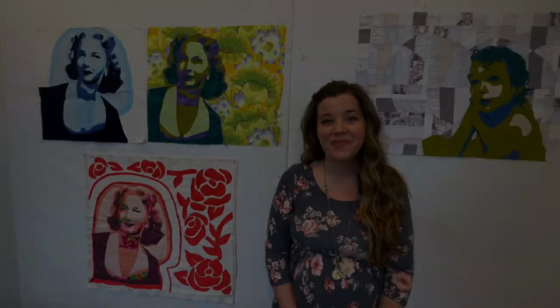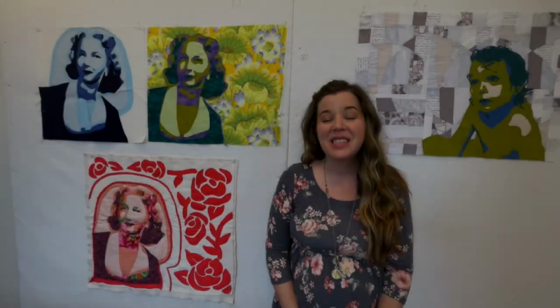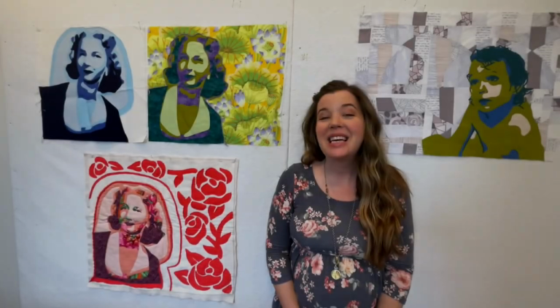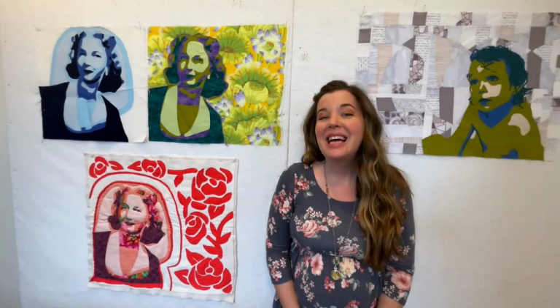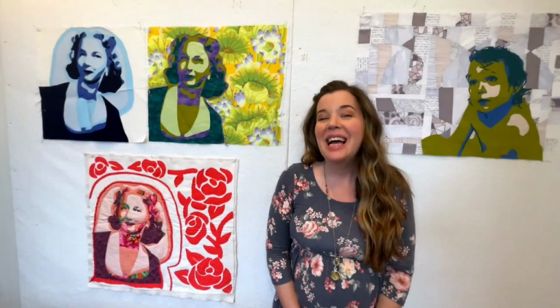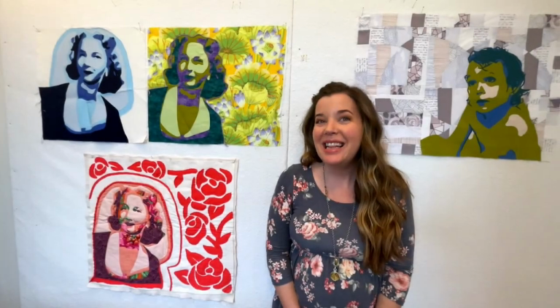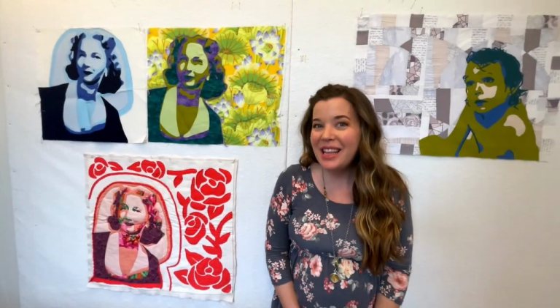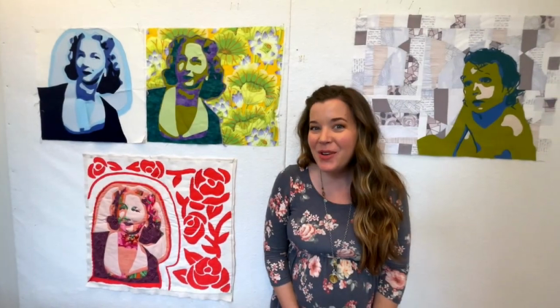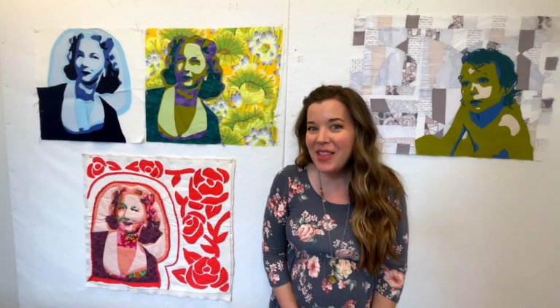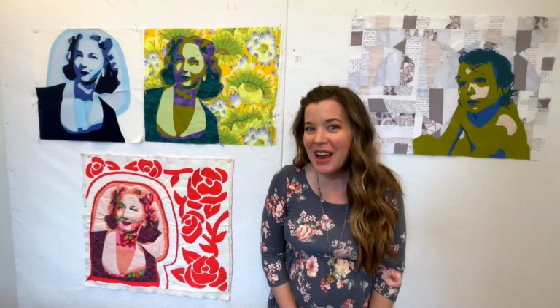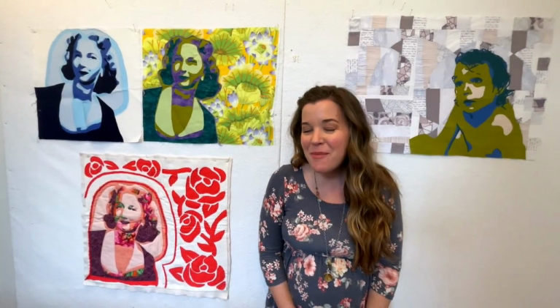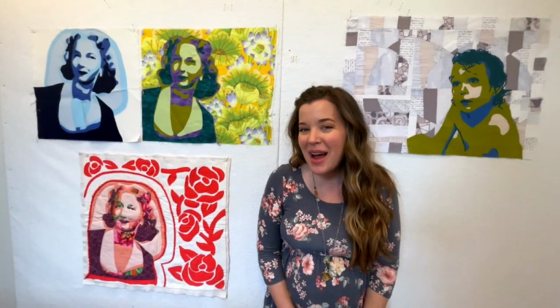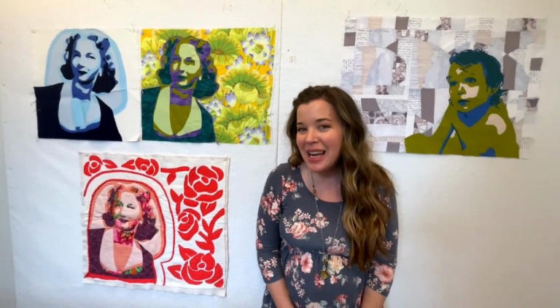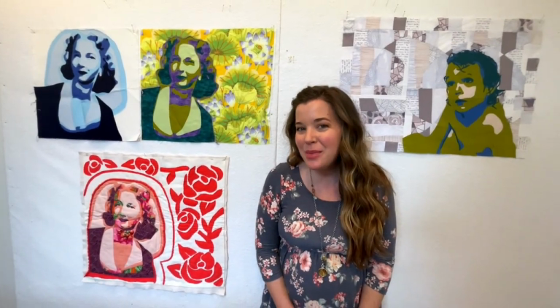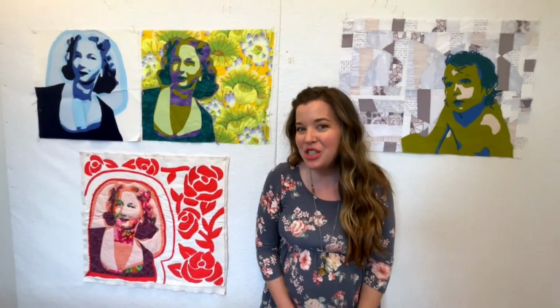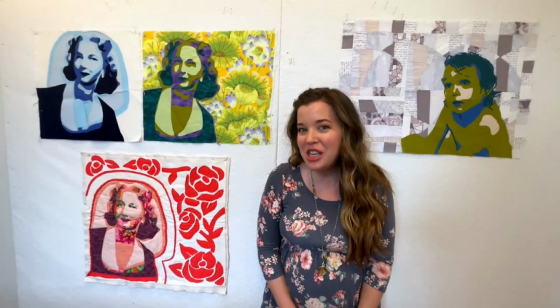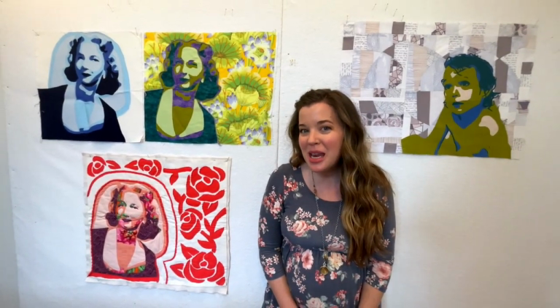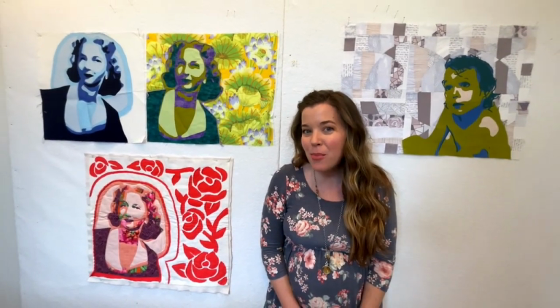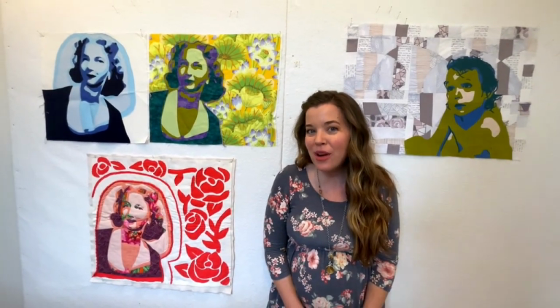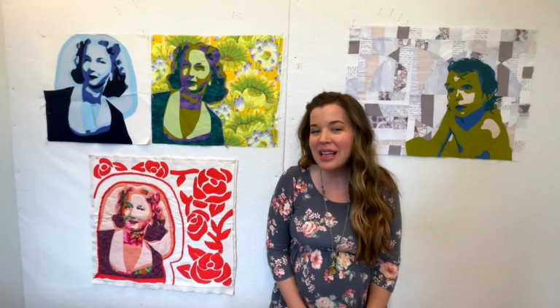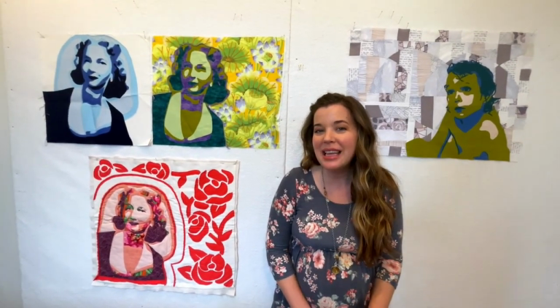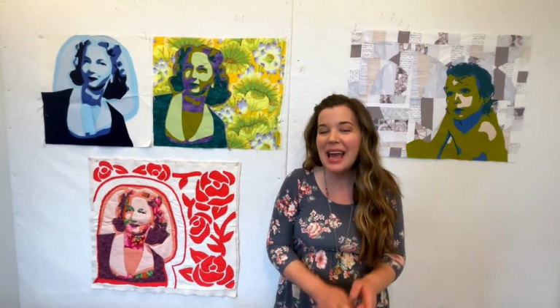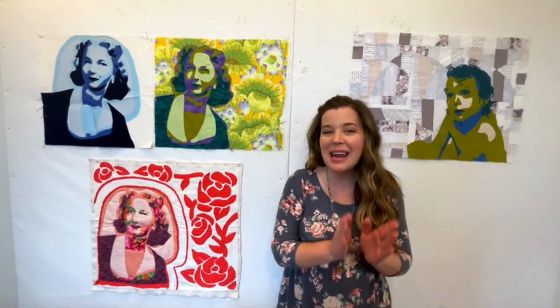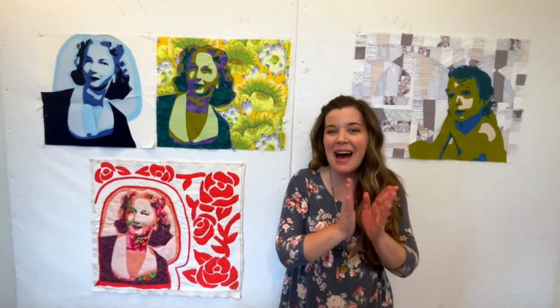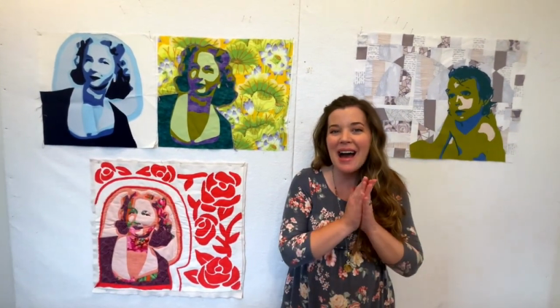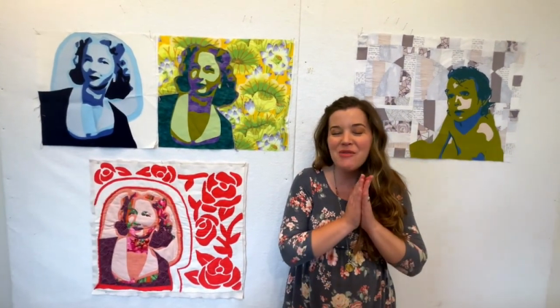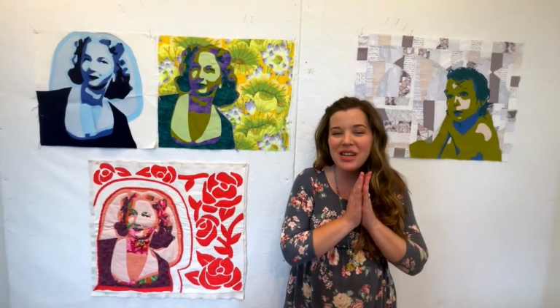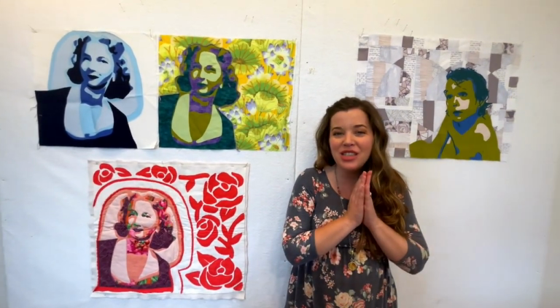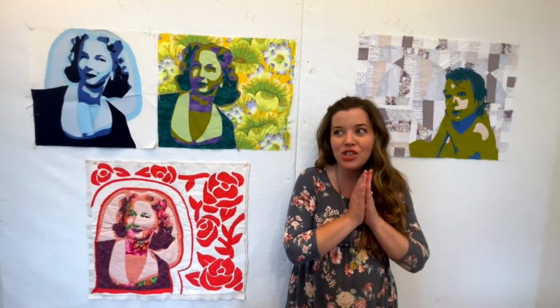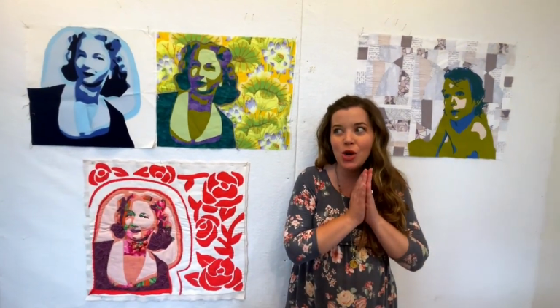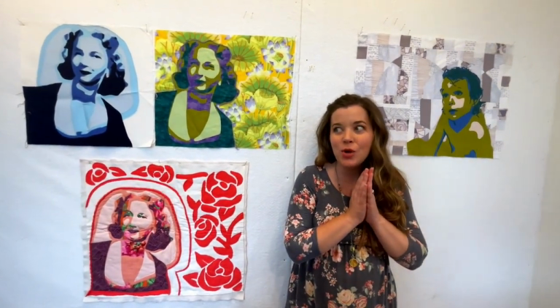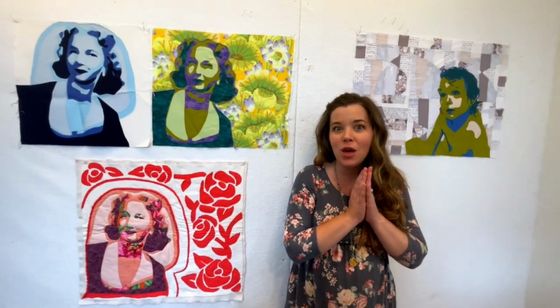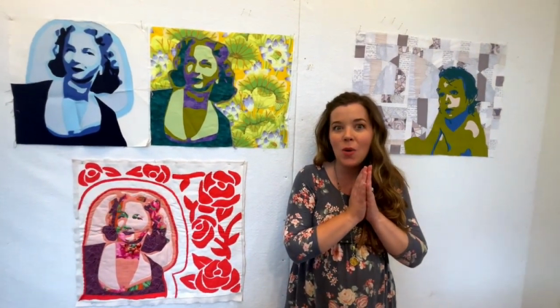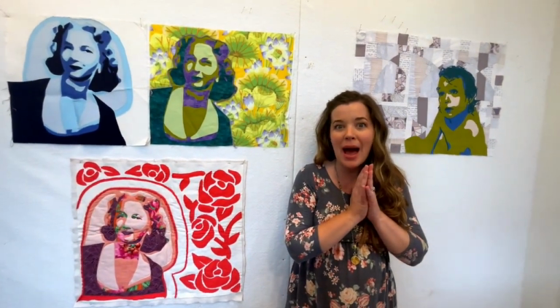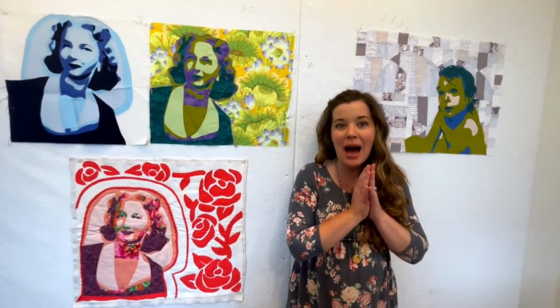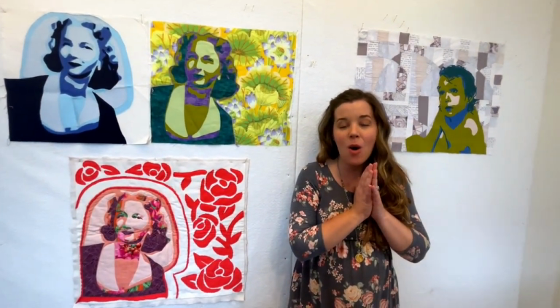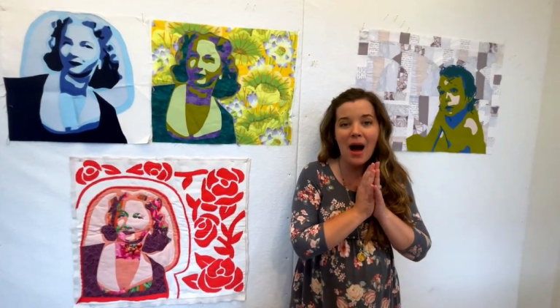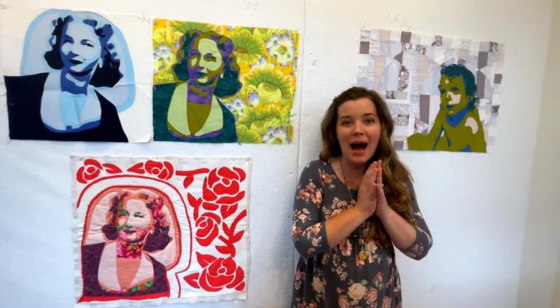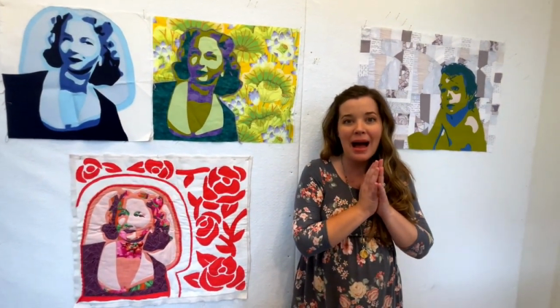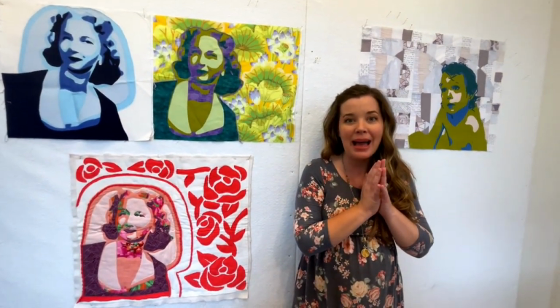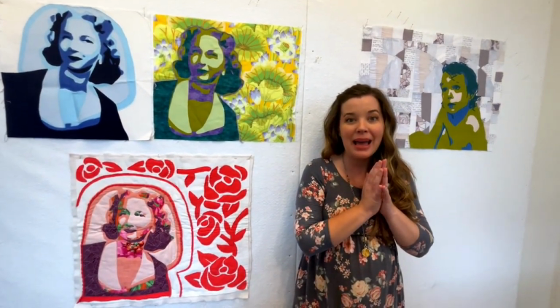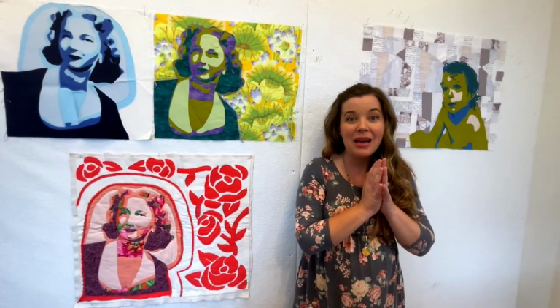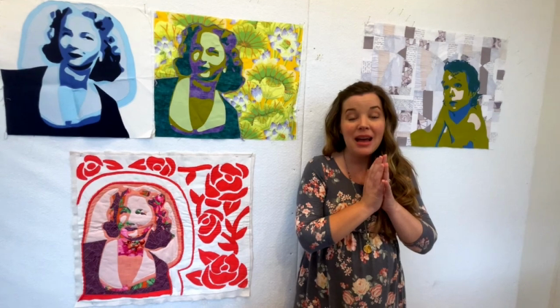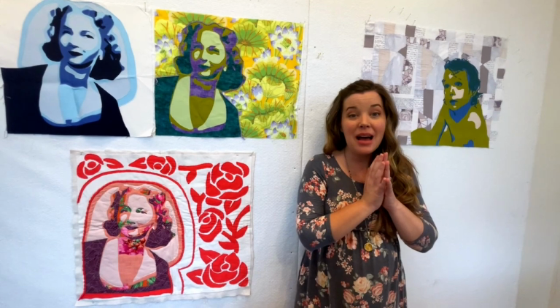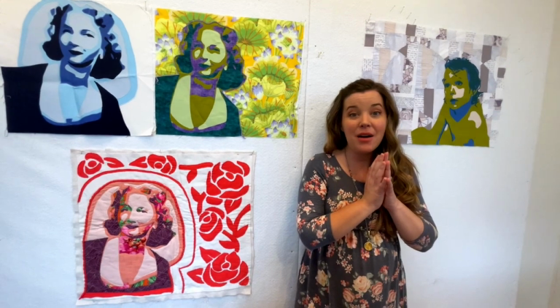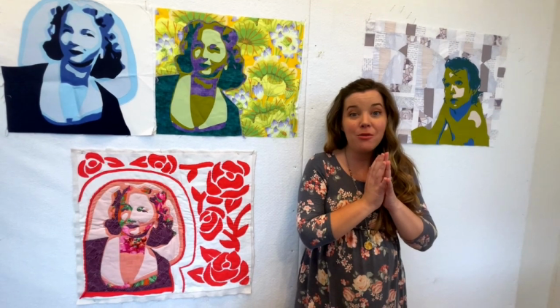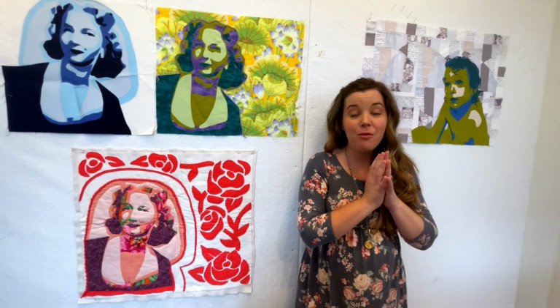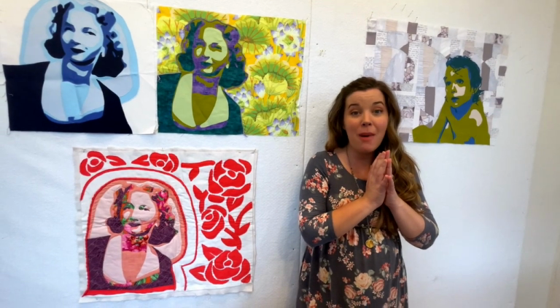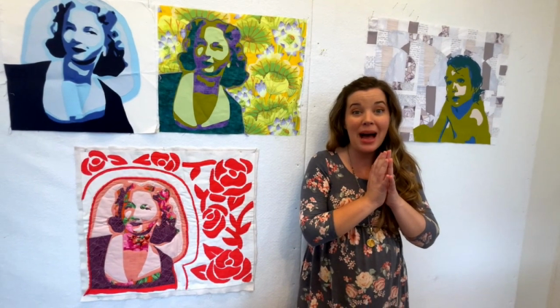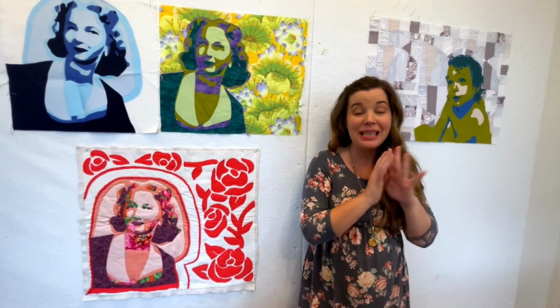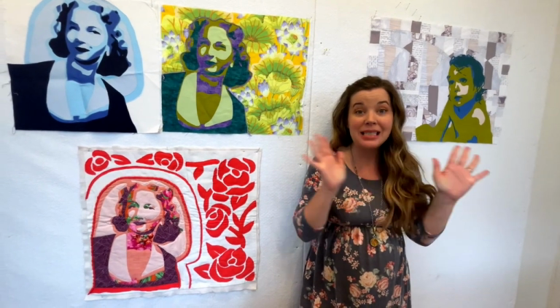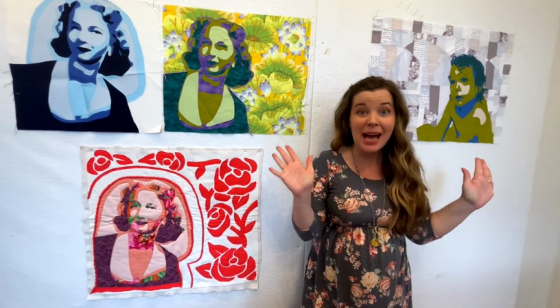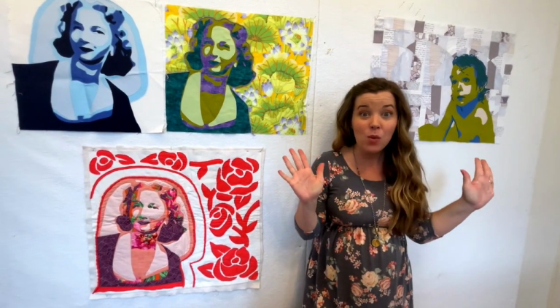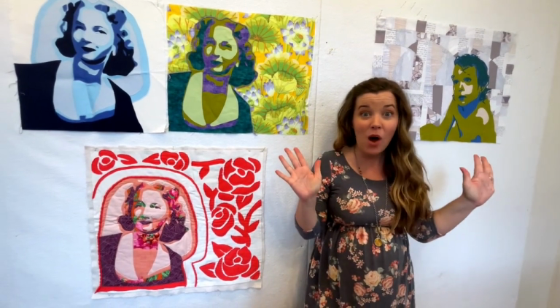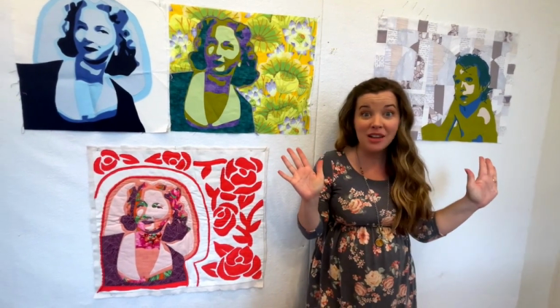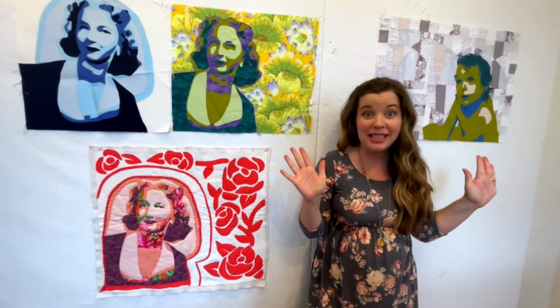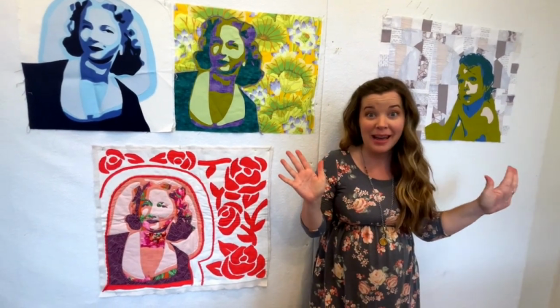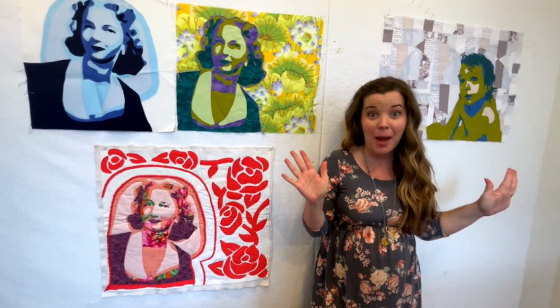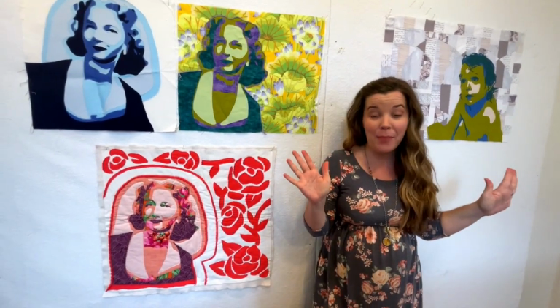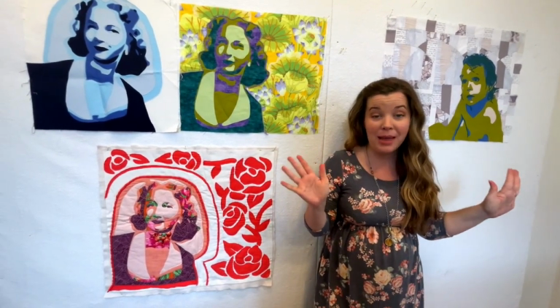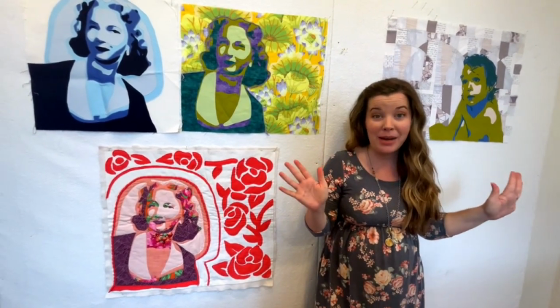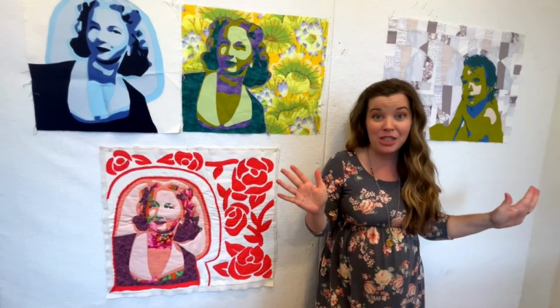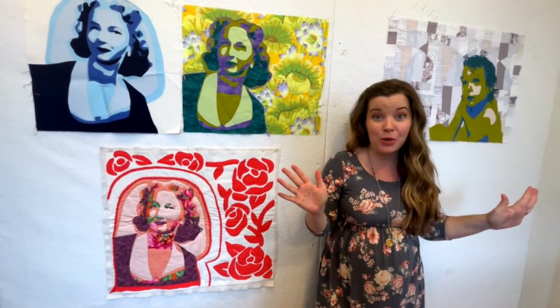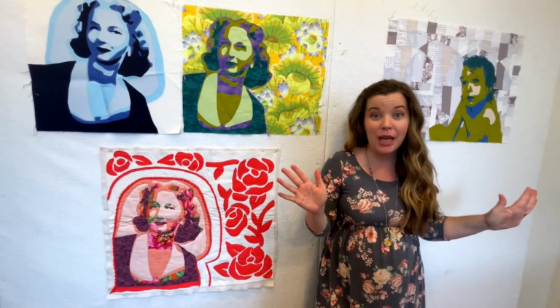Hello there, my name is Shannon Brinkley and I want to show you how I have my design wall set up in my studio.